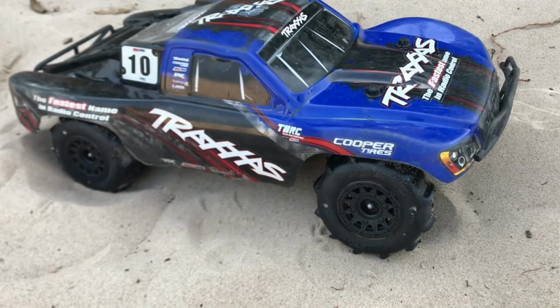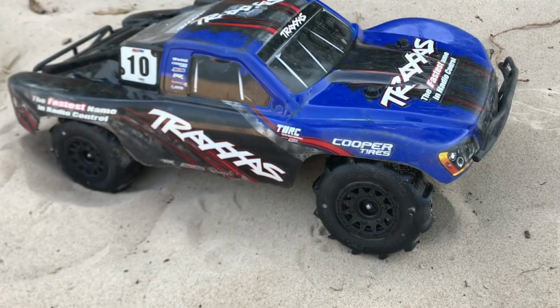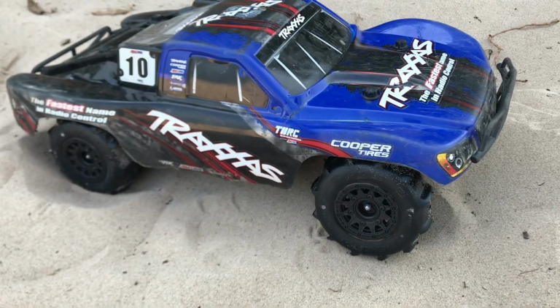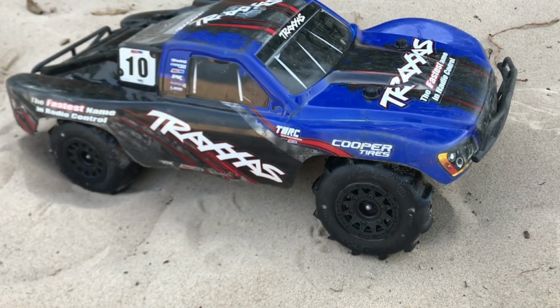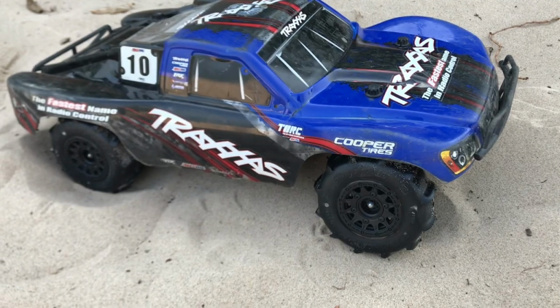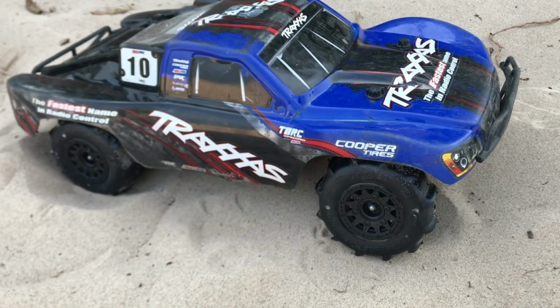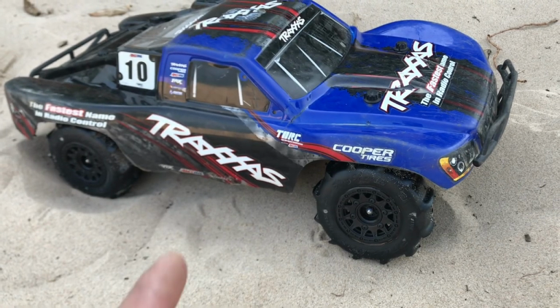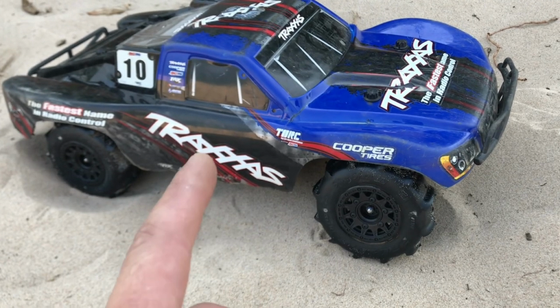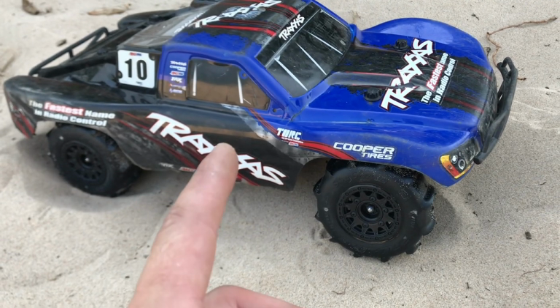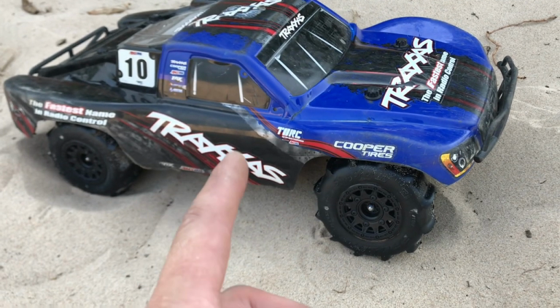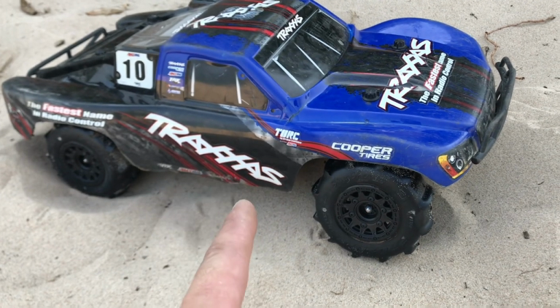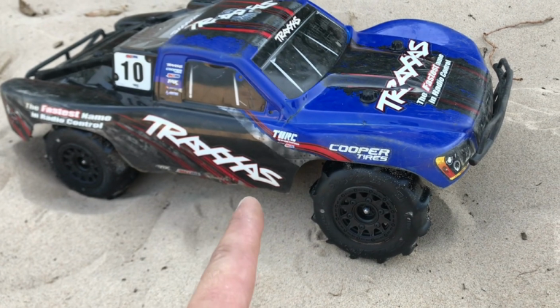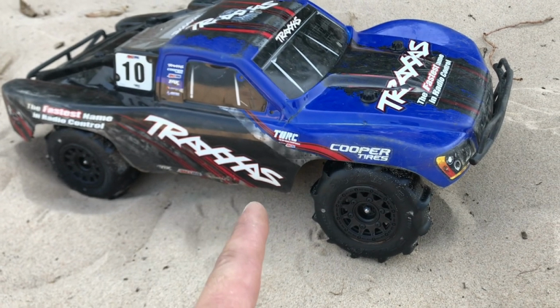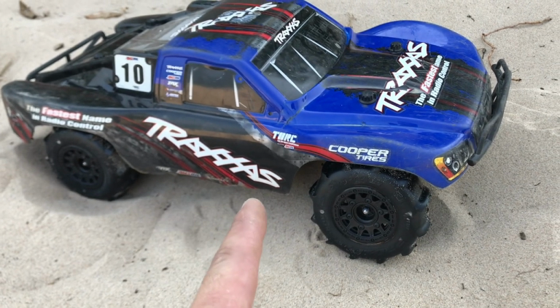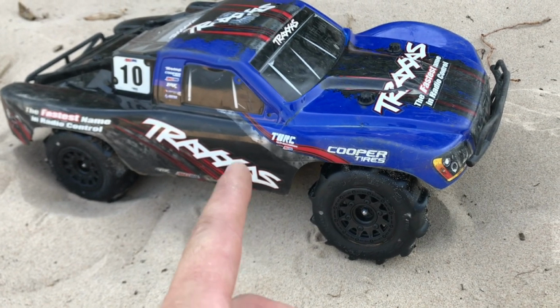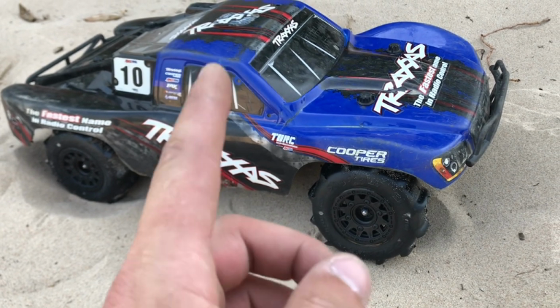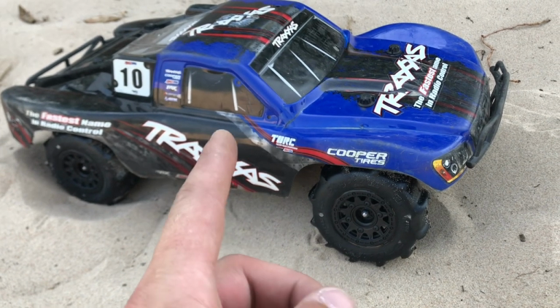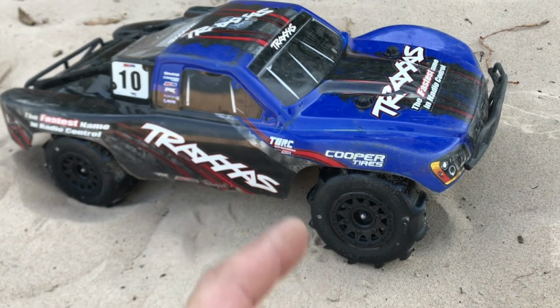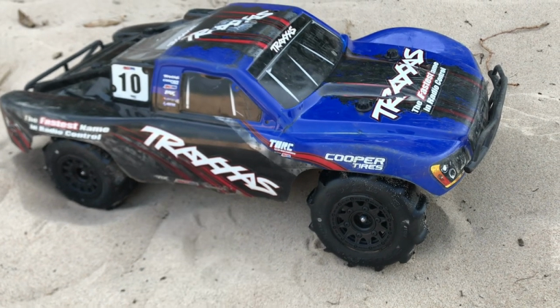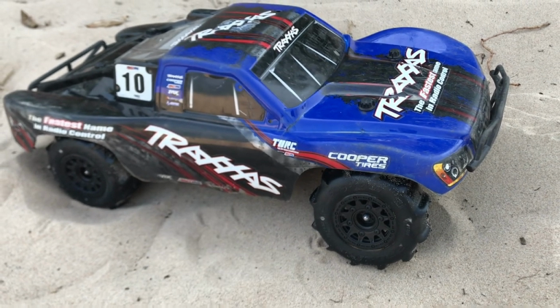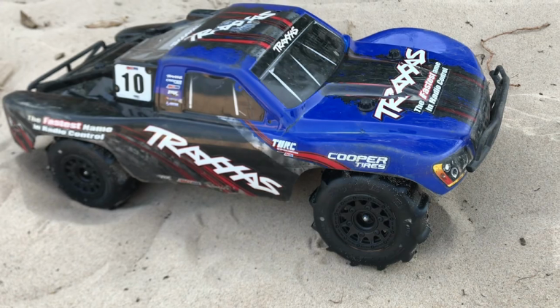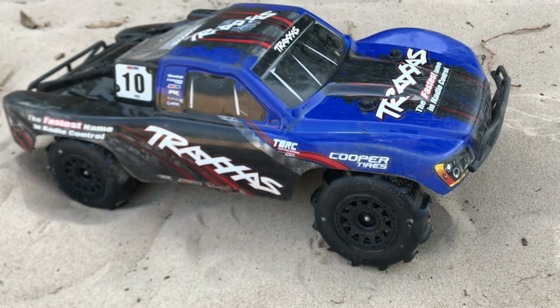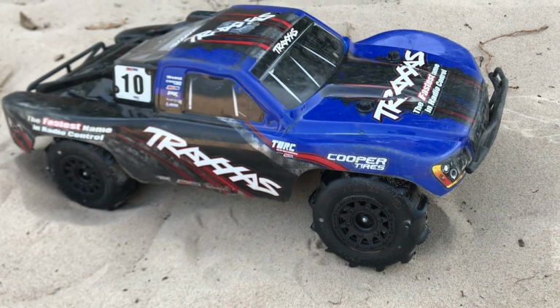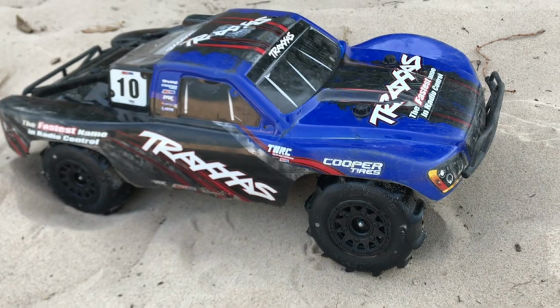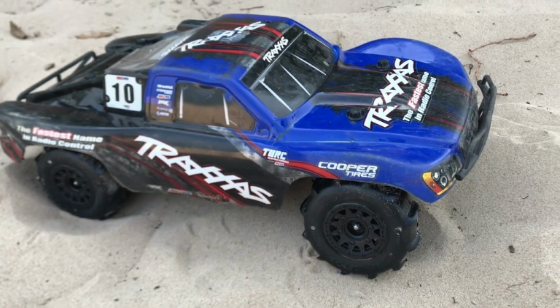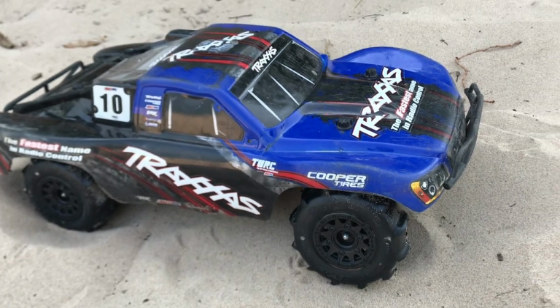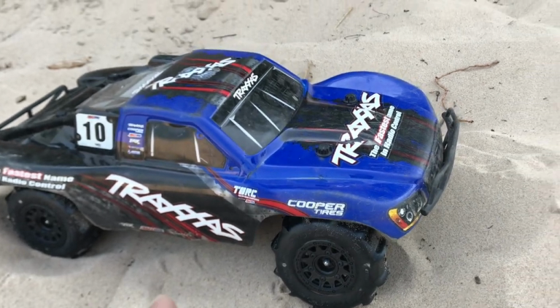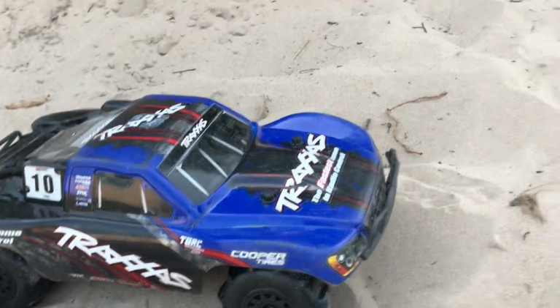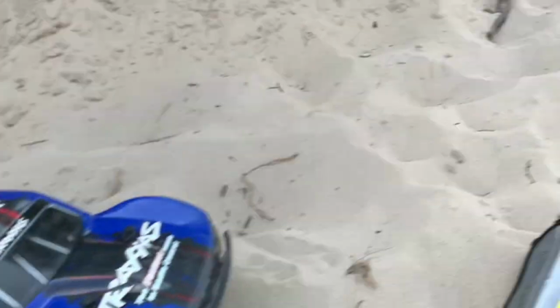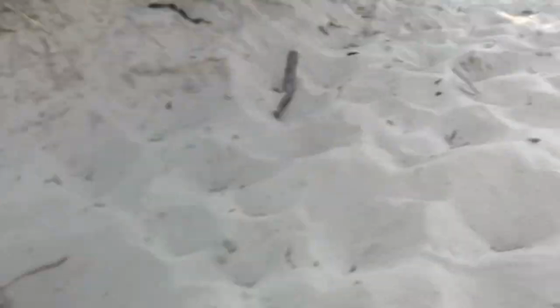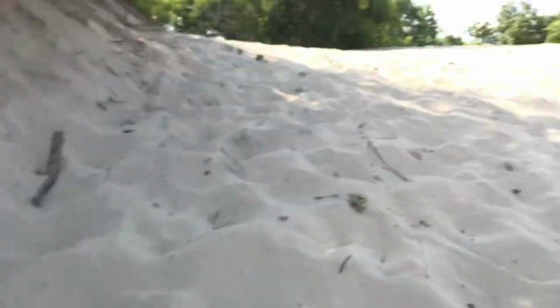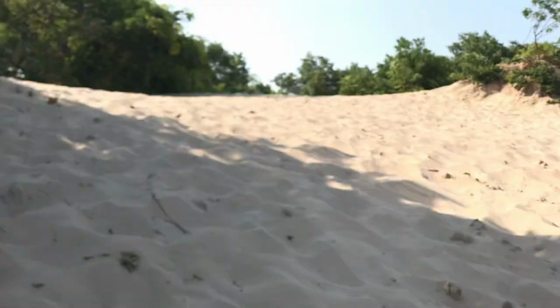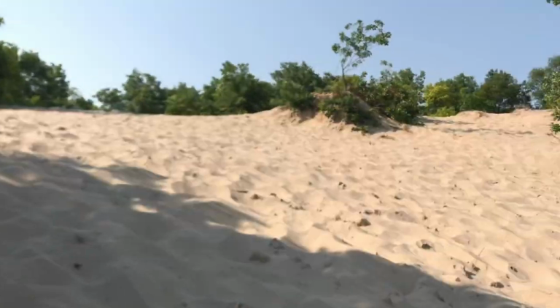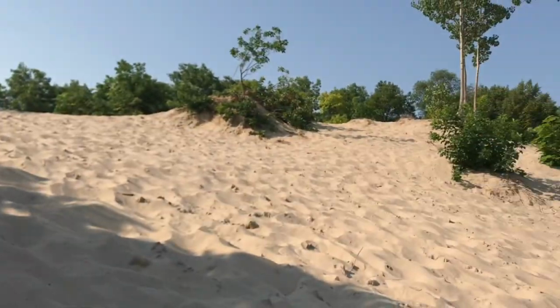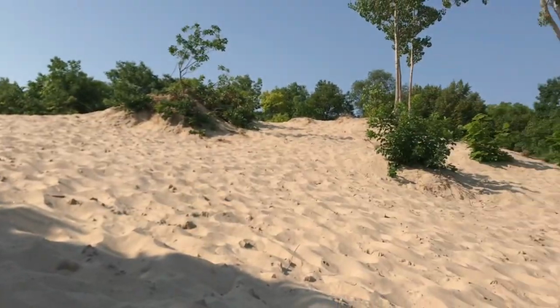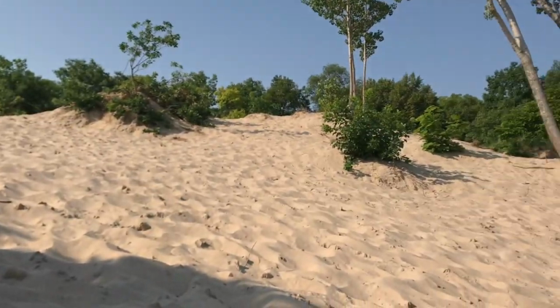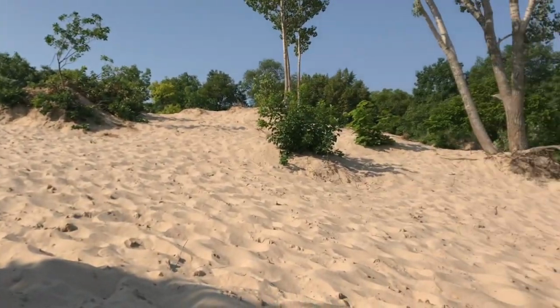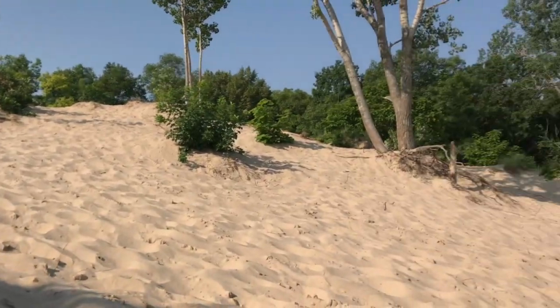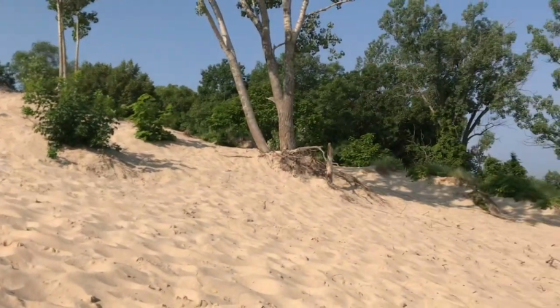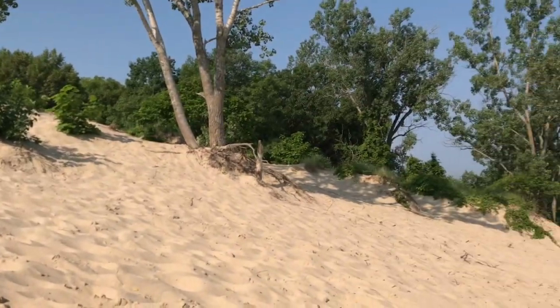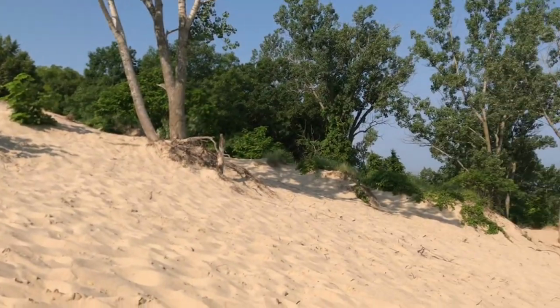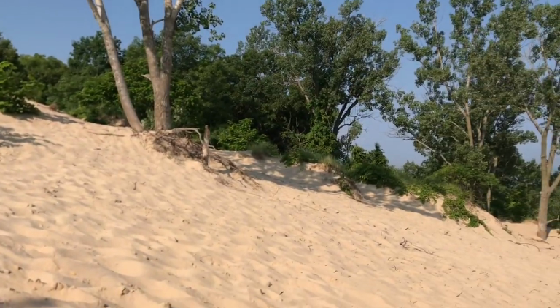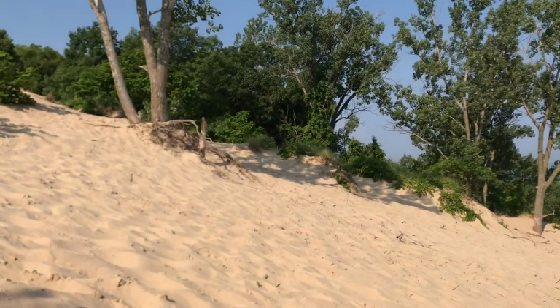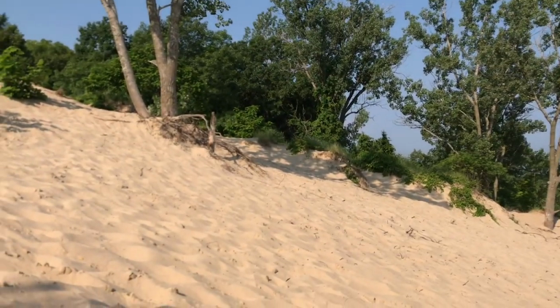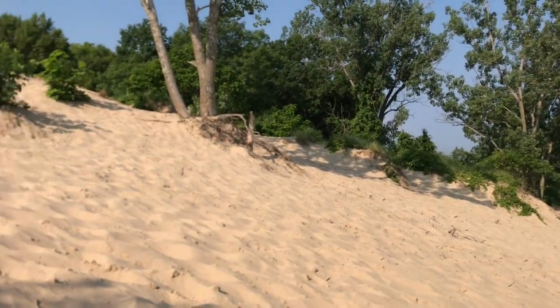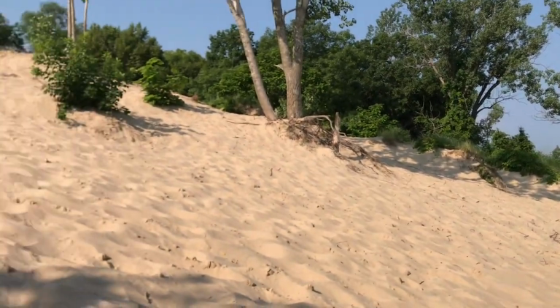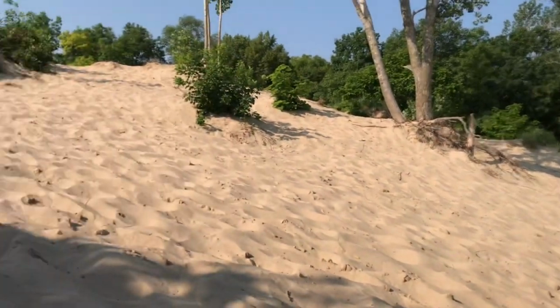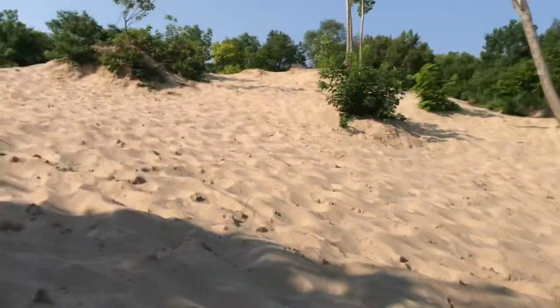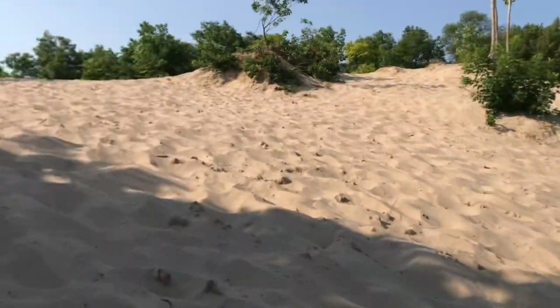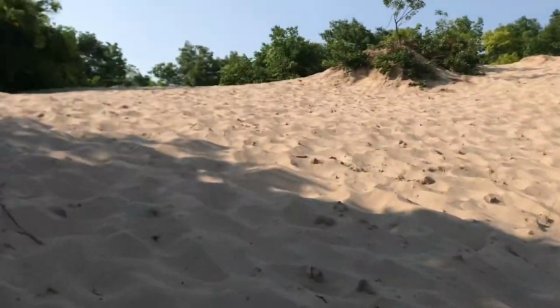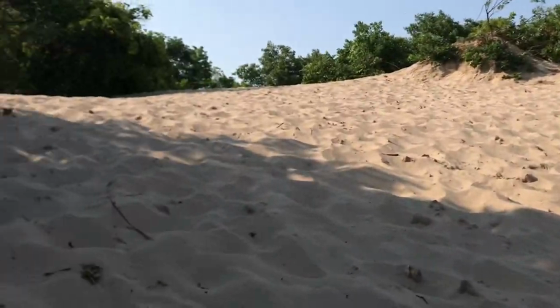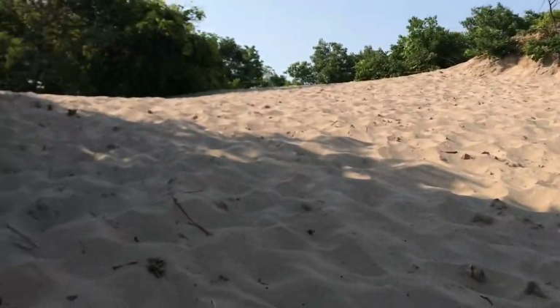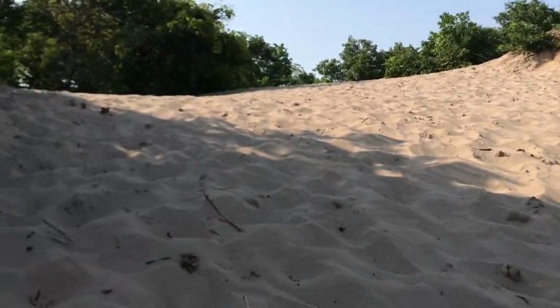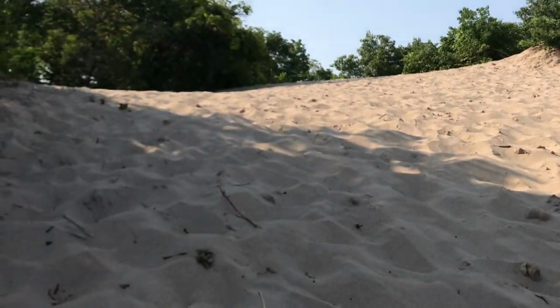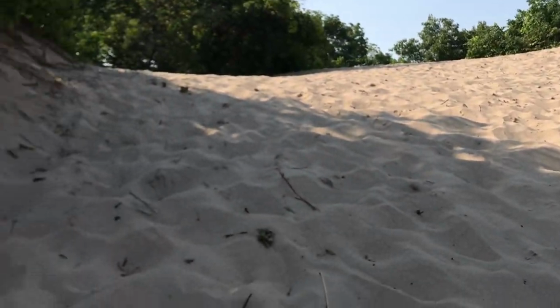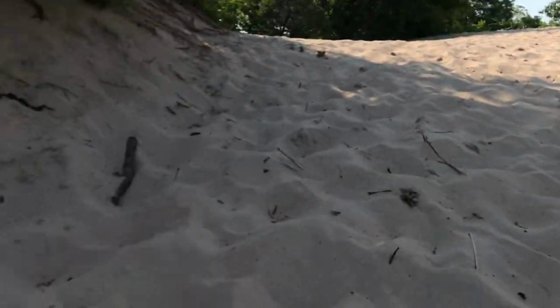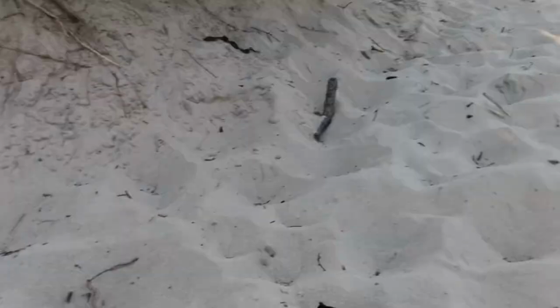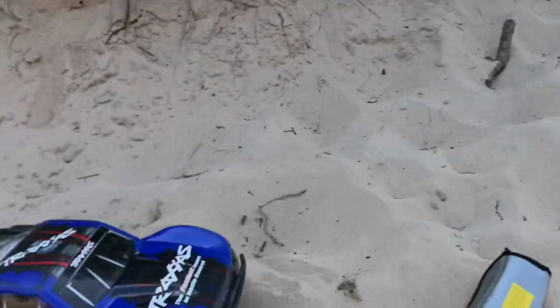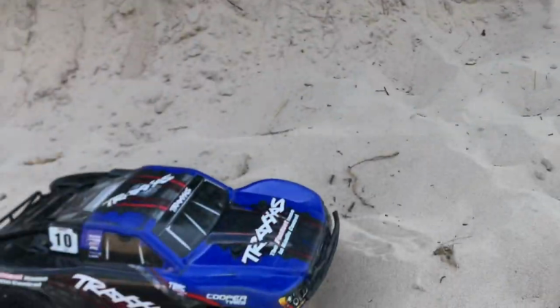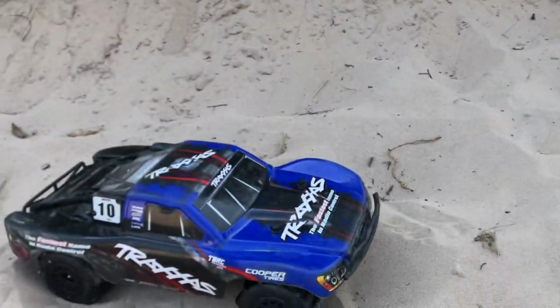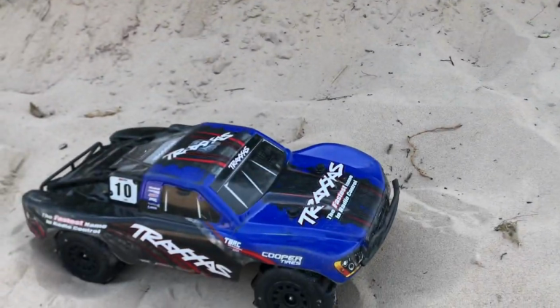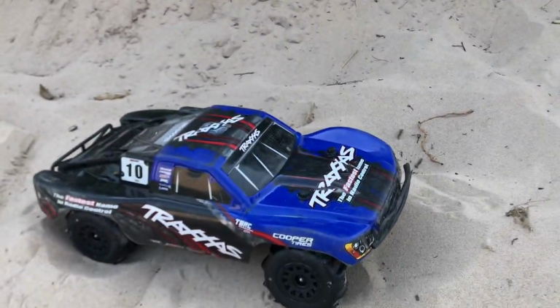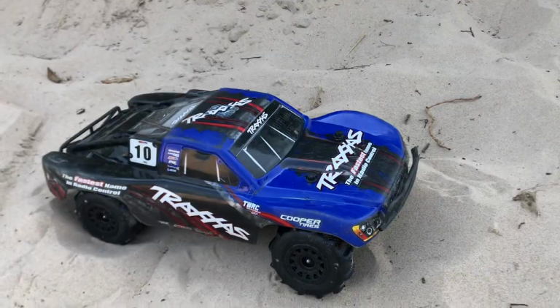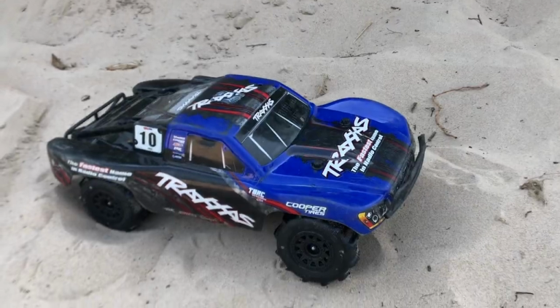What I'm going to do guys, I'm going to go ahead and get her turned on. I'm going to be running on 3S. We're going to start ripping around in the sand — this should be a heck of a lot of fun.